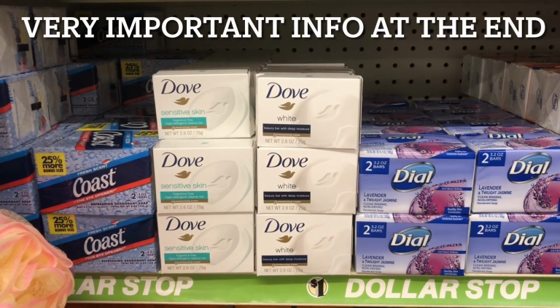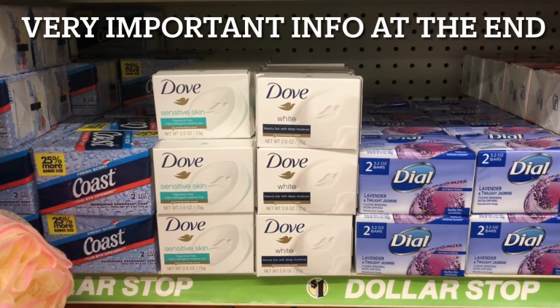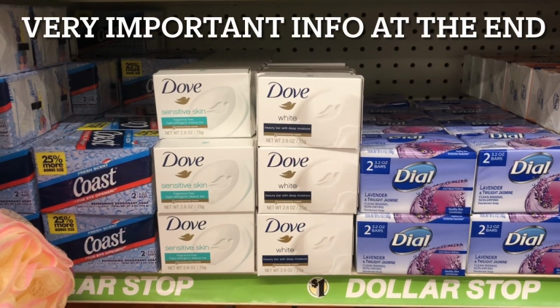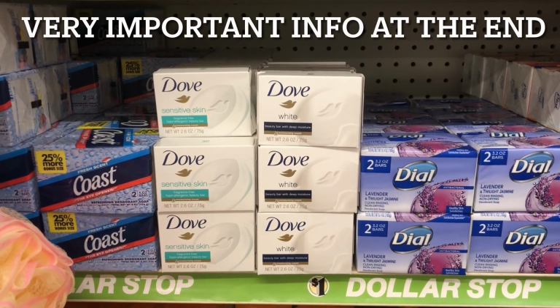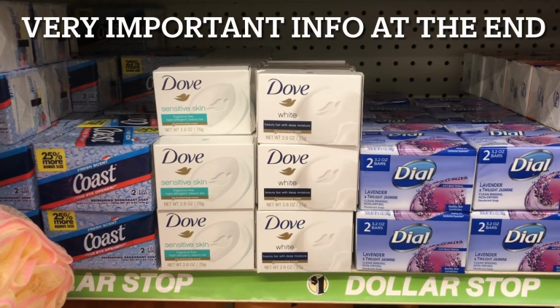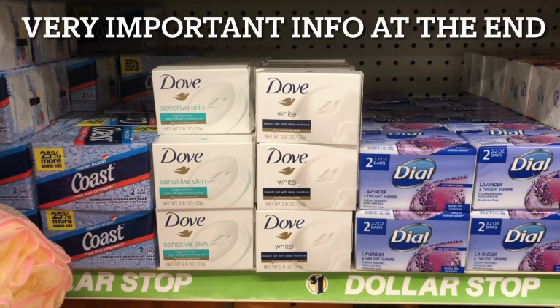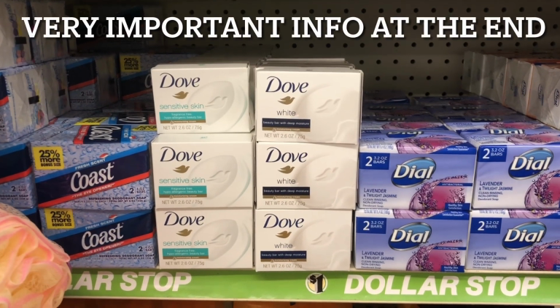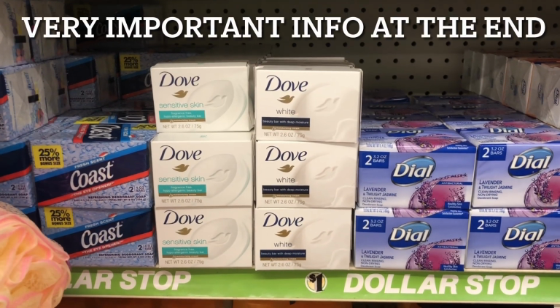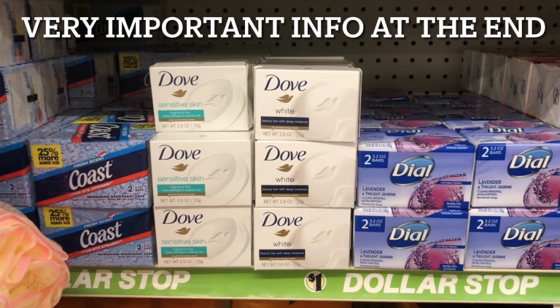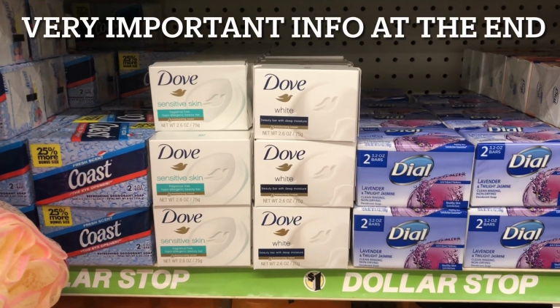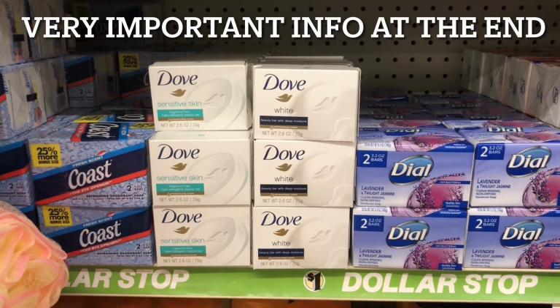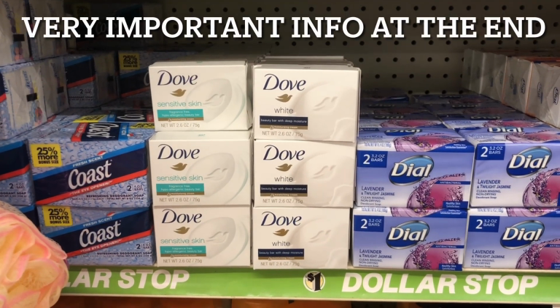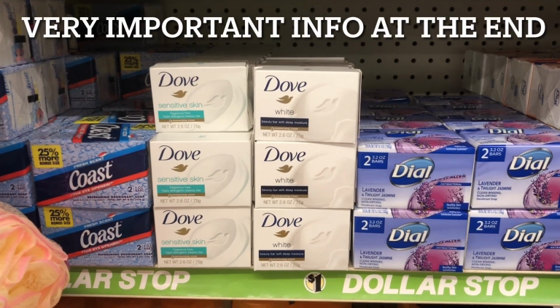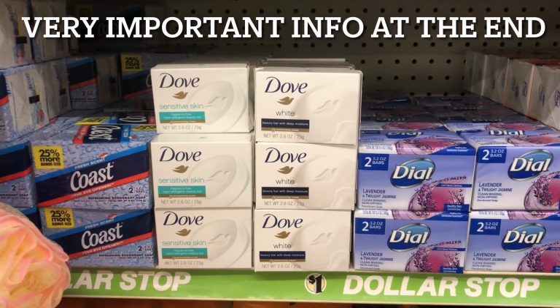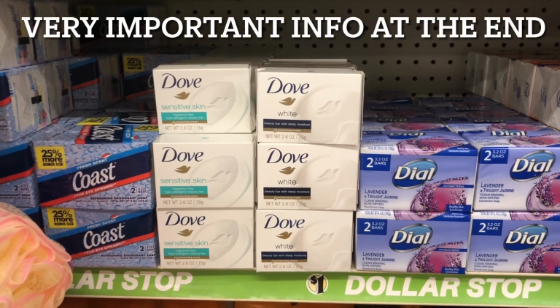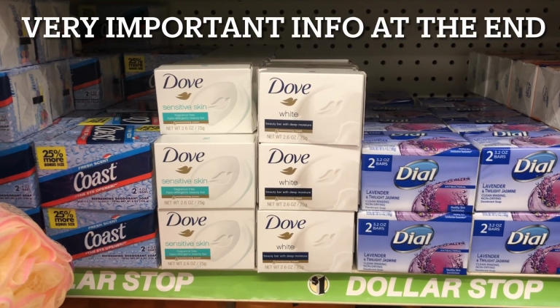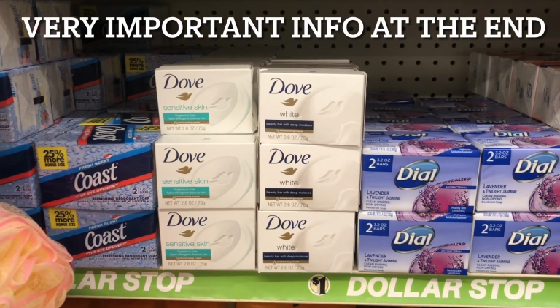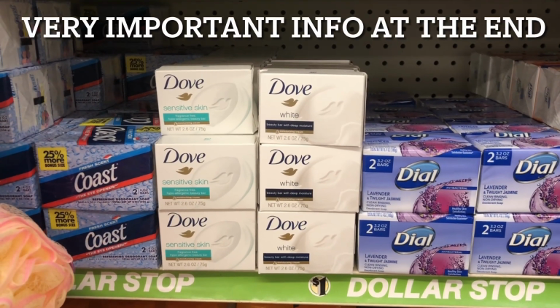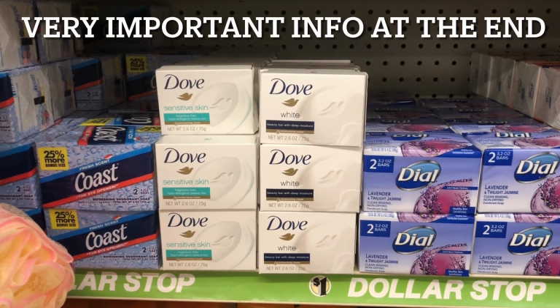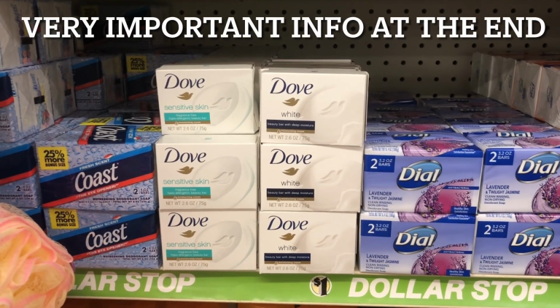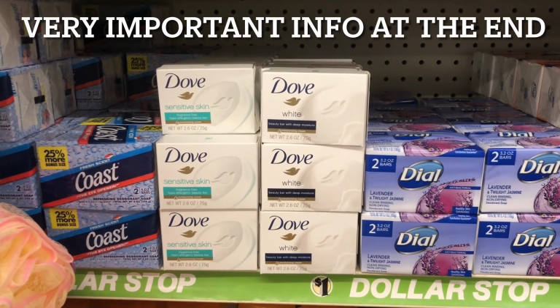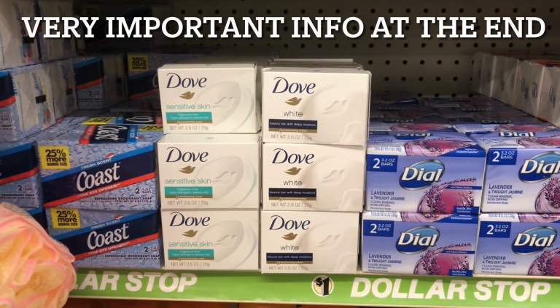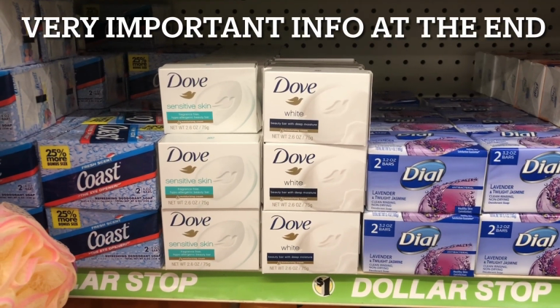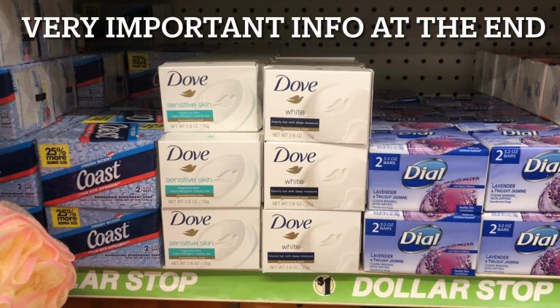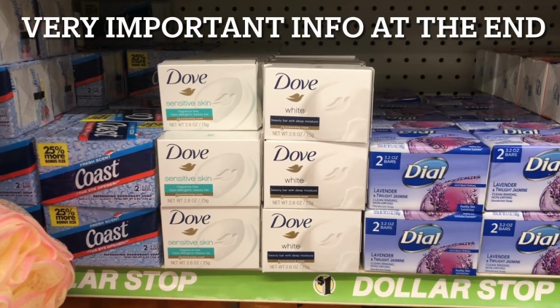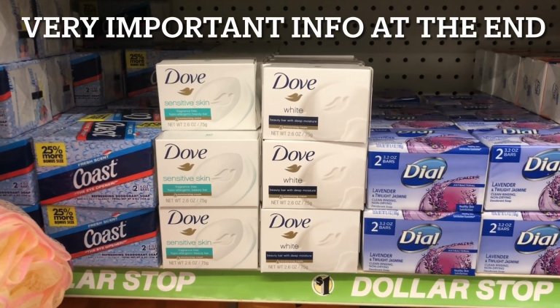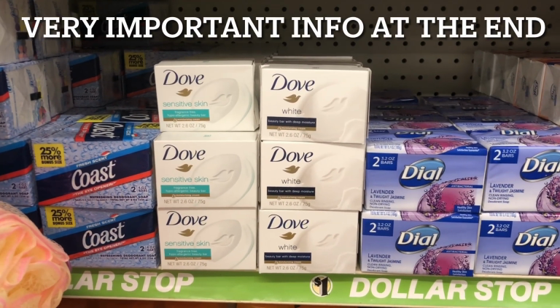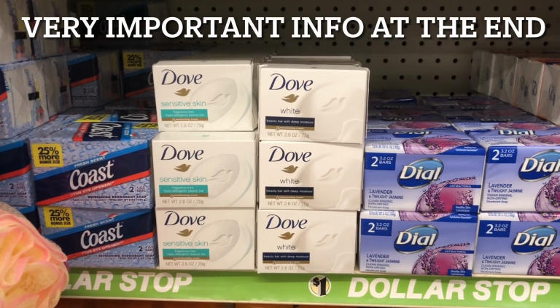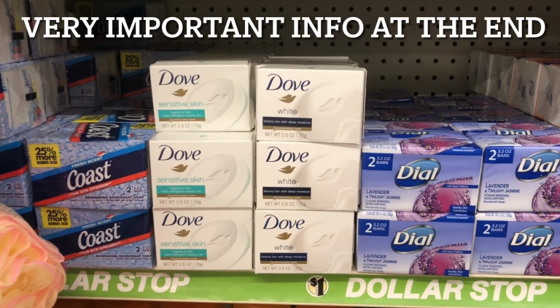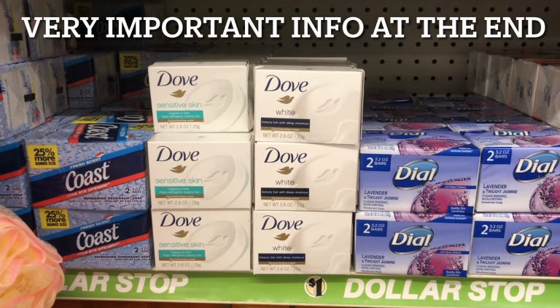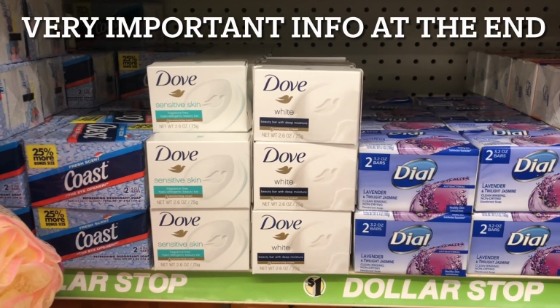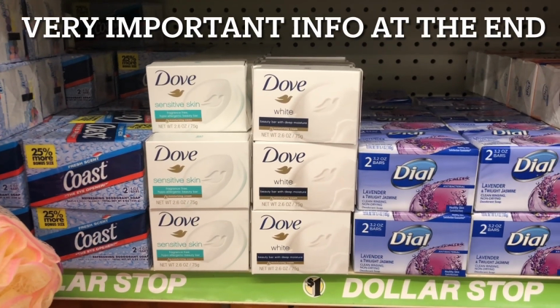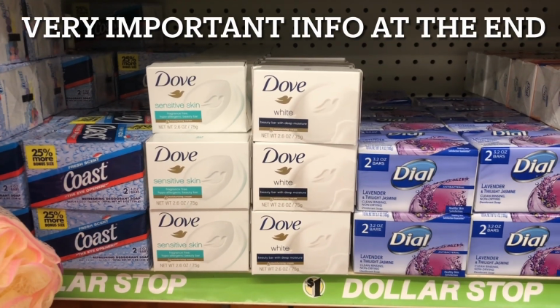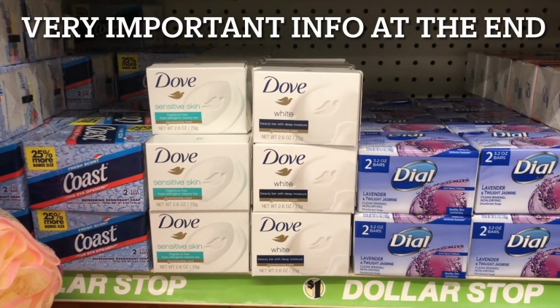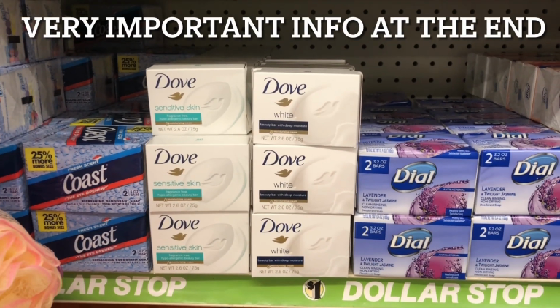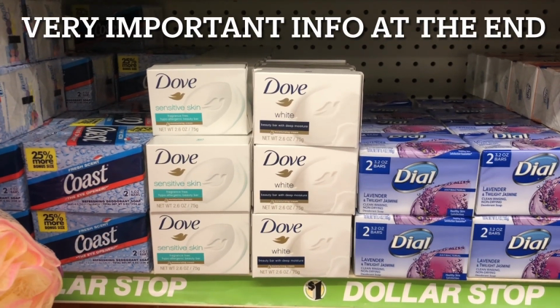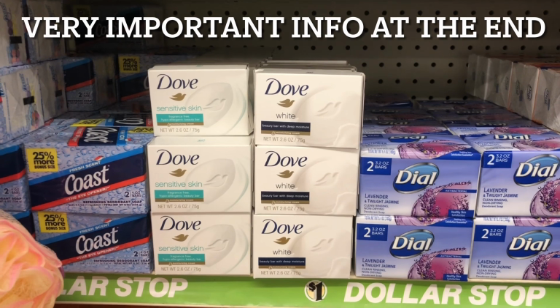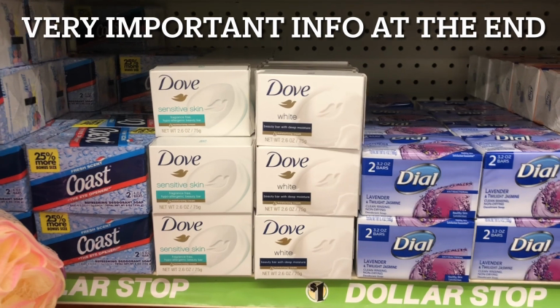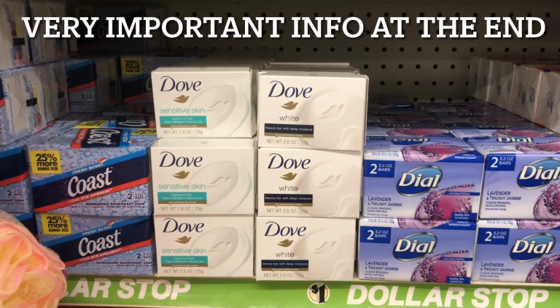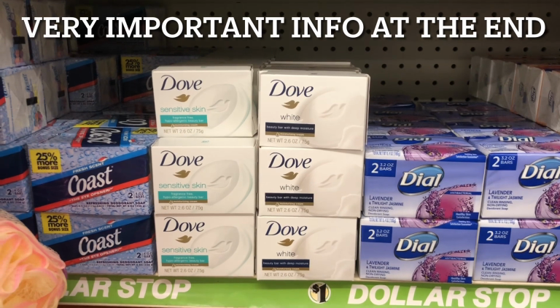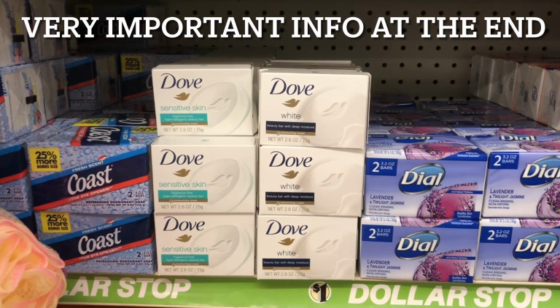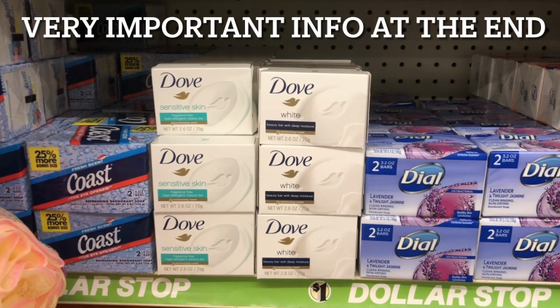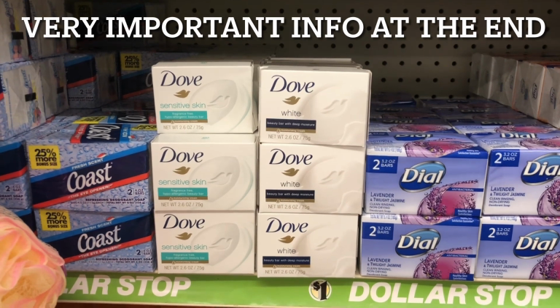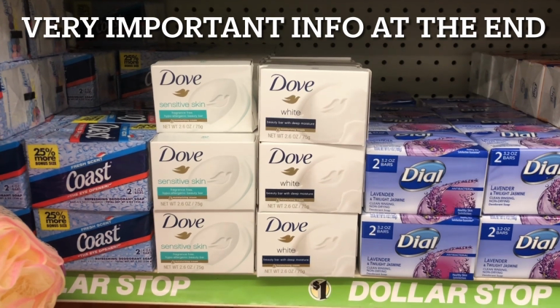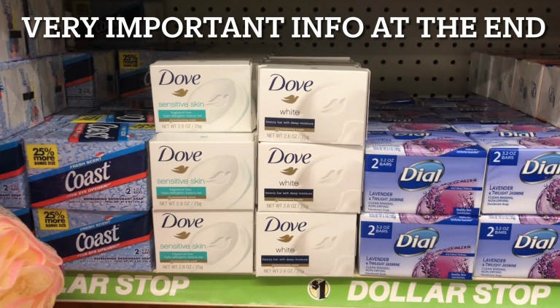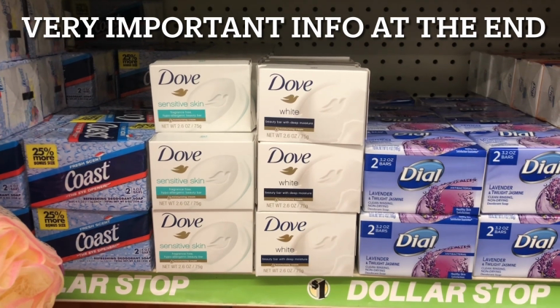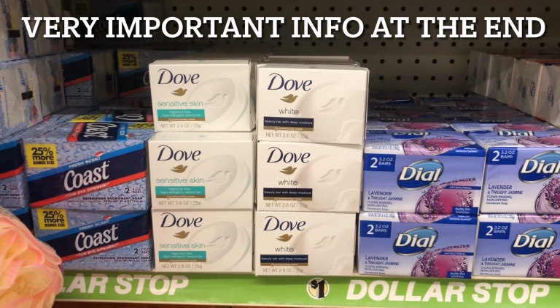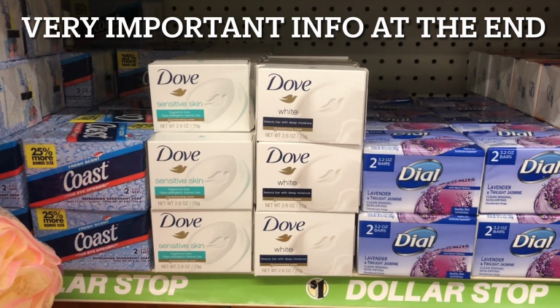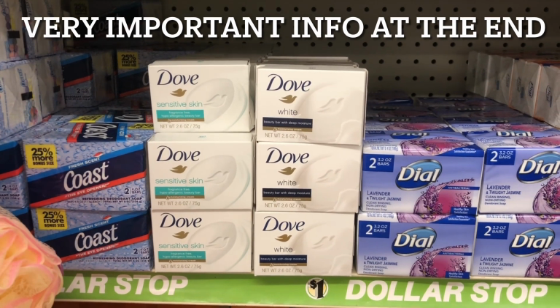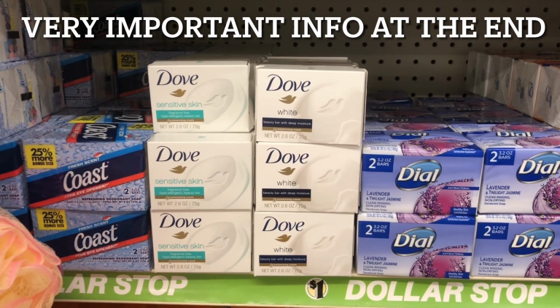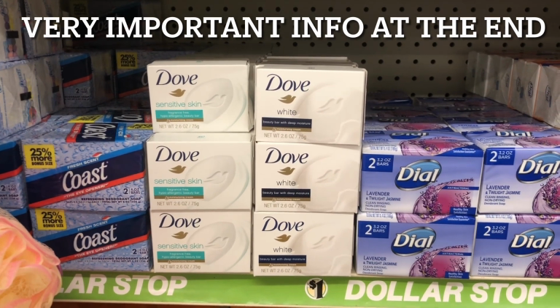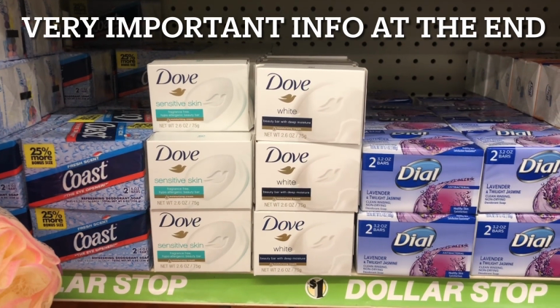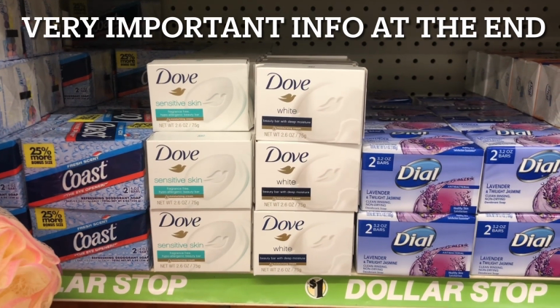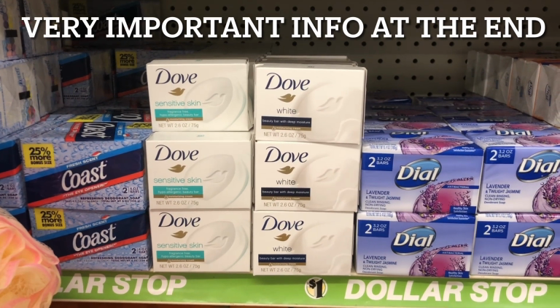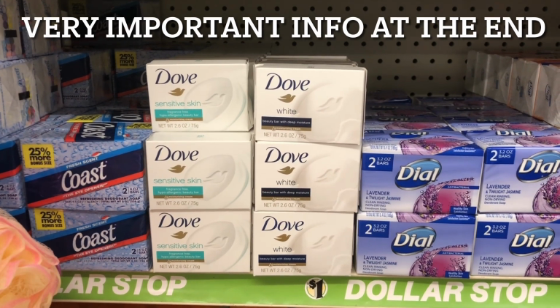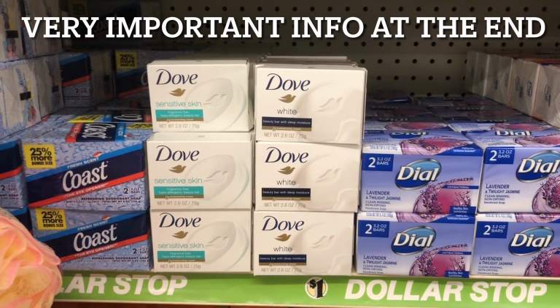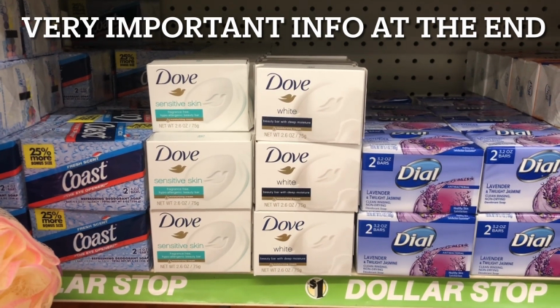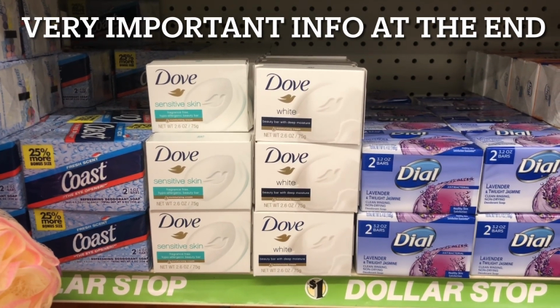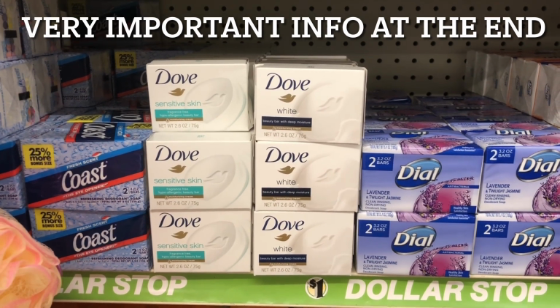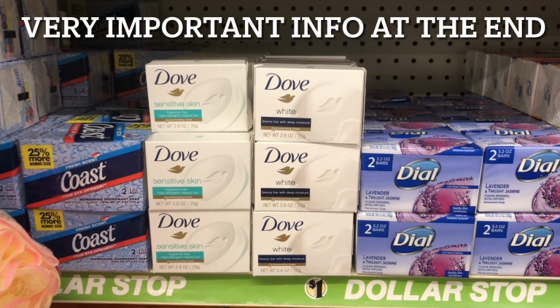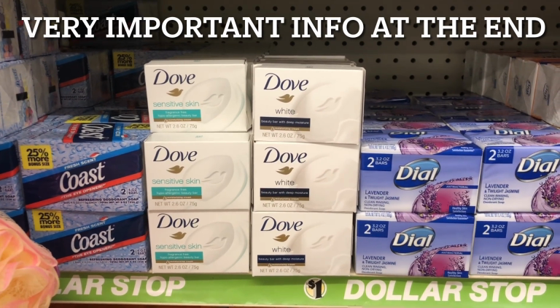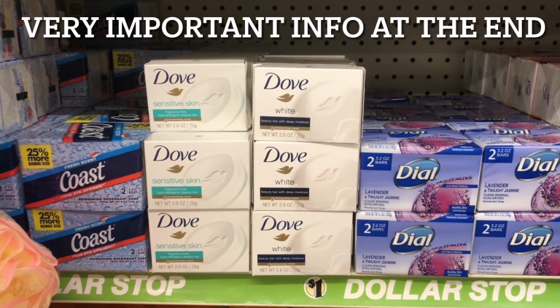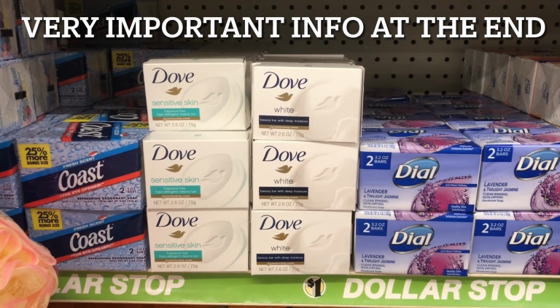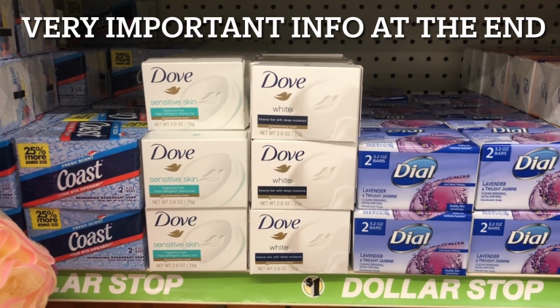Alright you guys, we are in Family Dollar and we're gonna do a real quick $5 challenge.